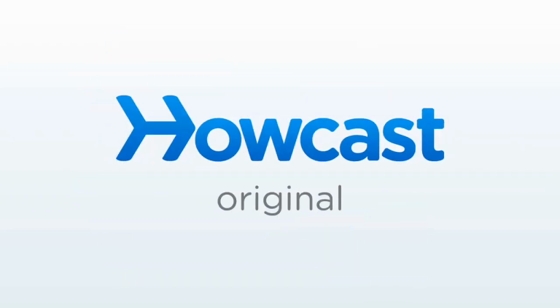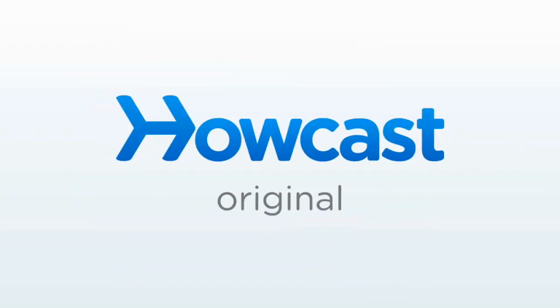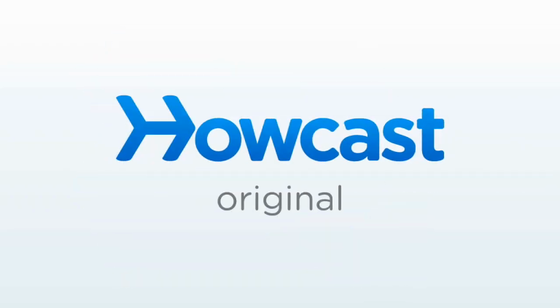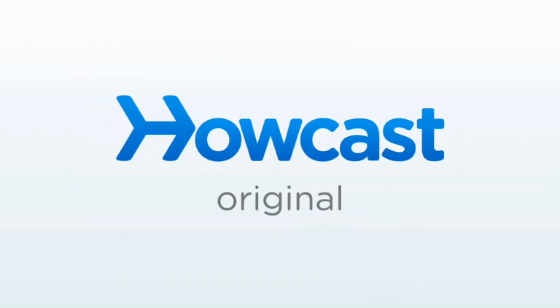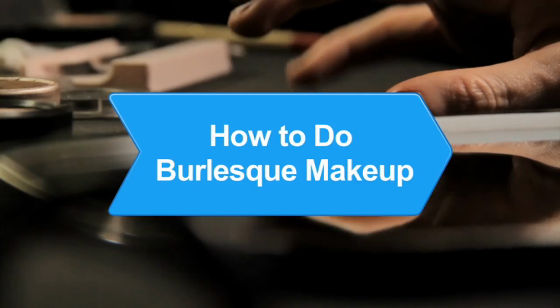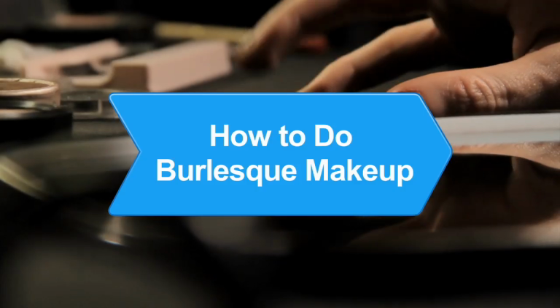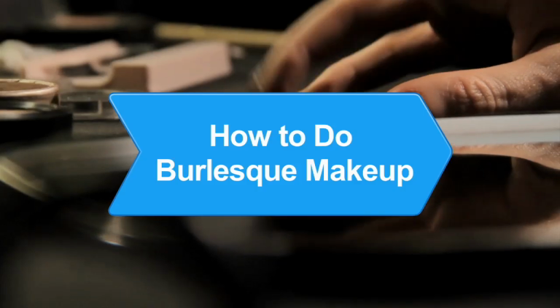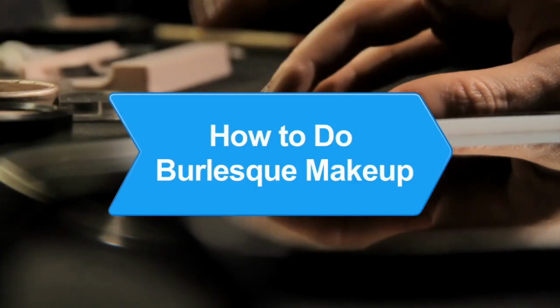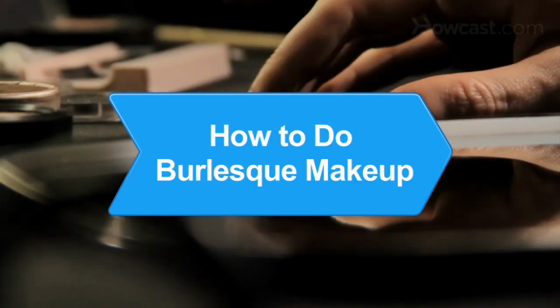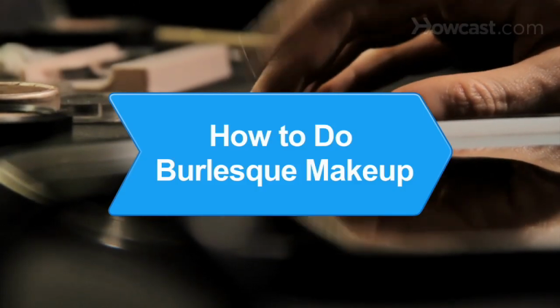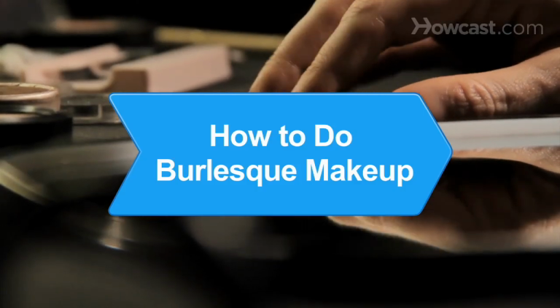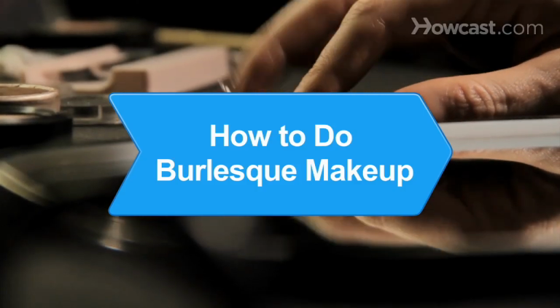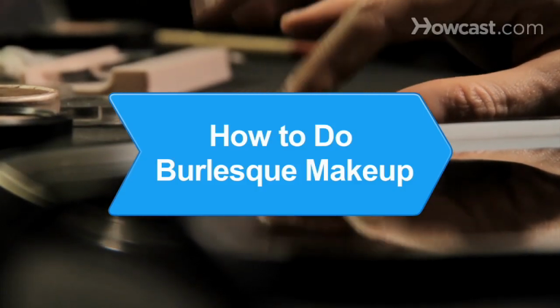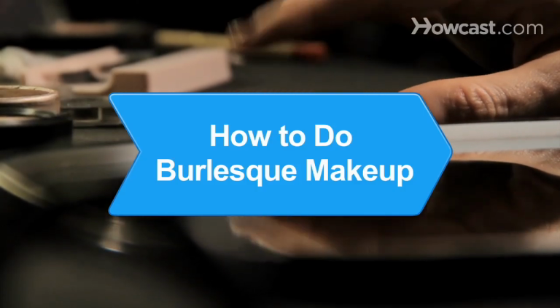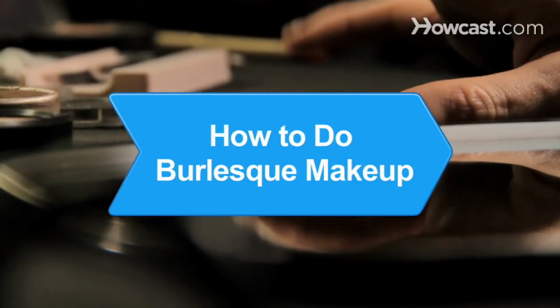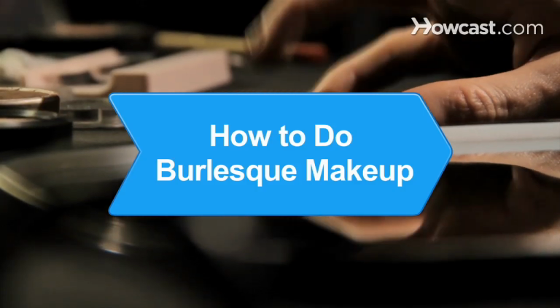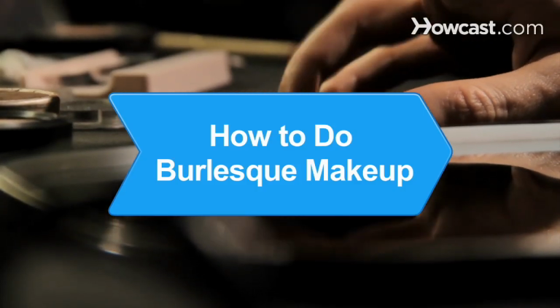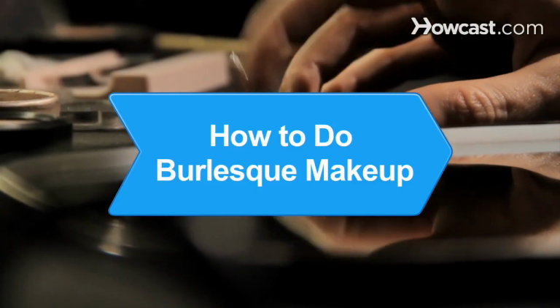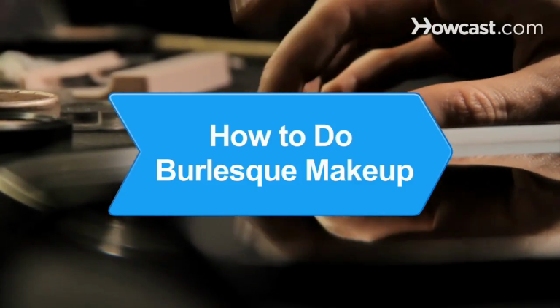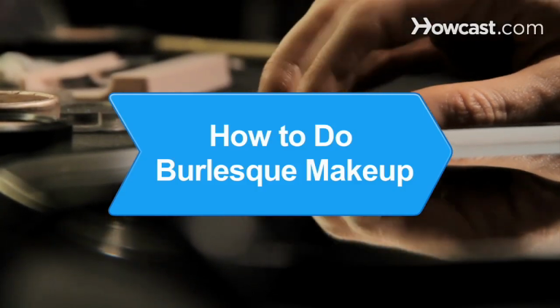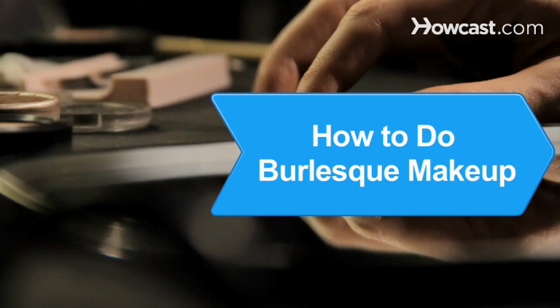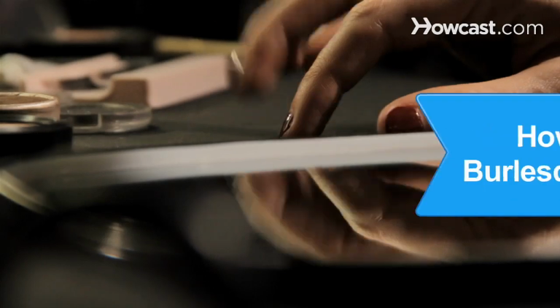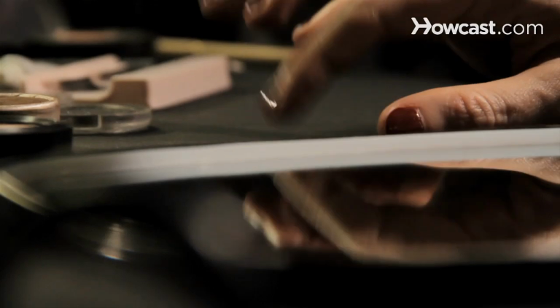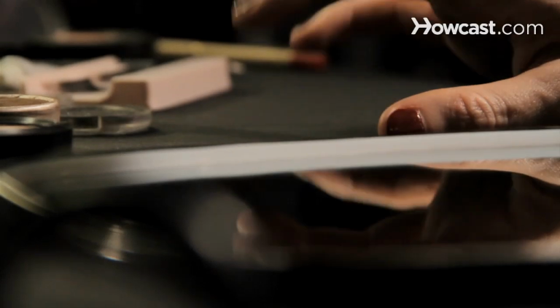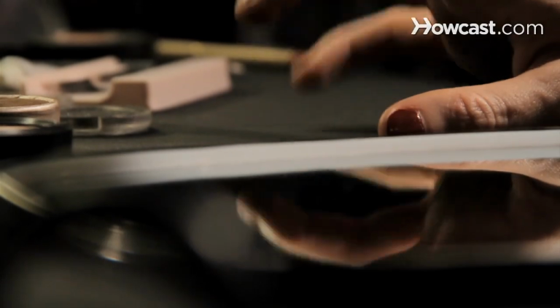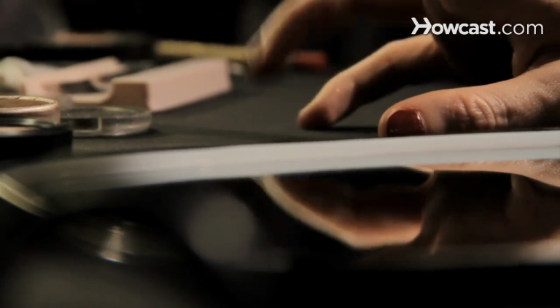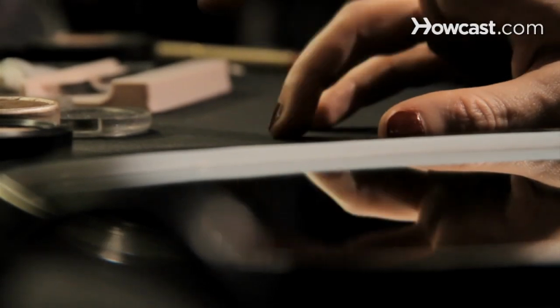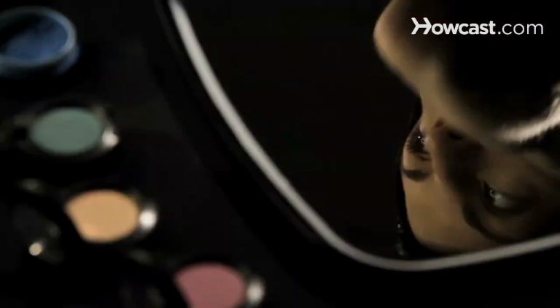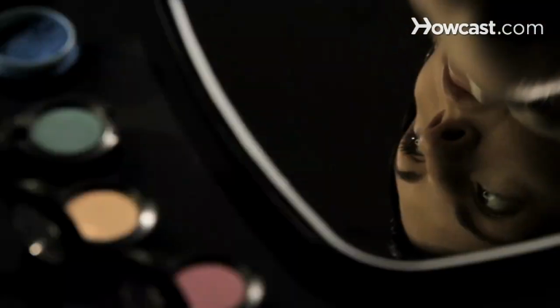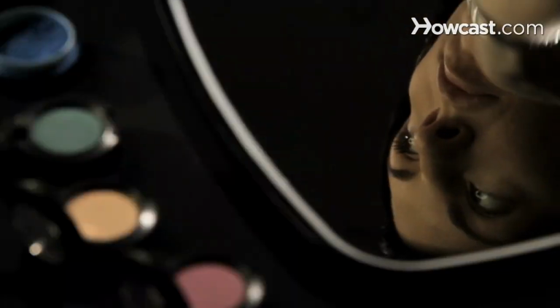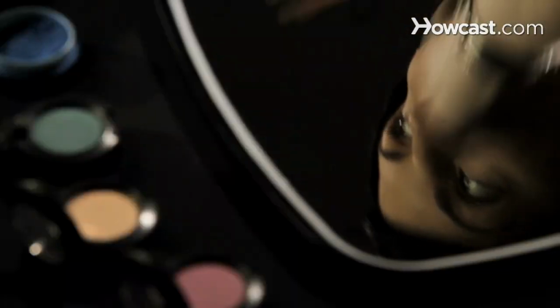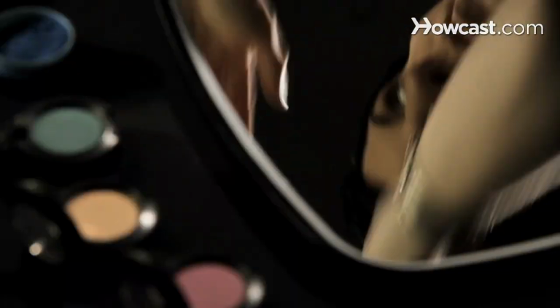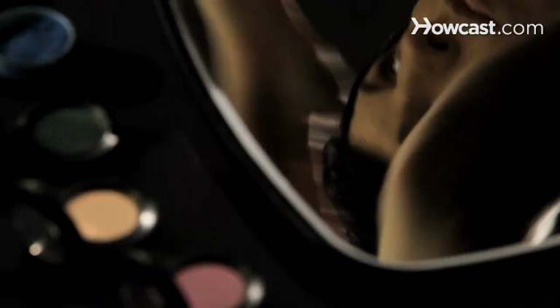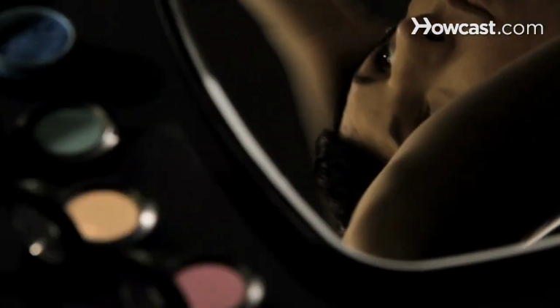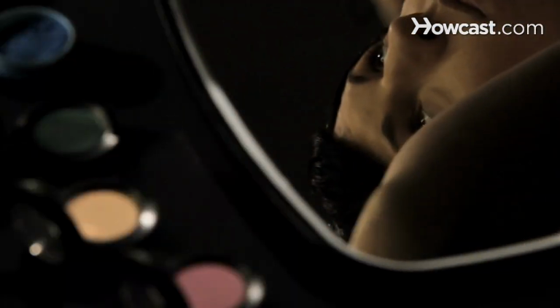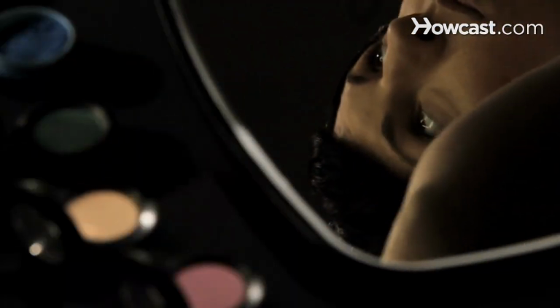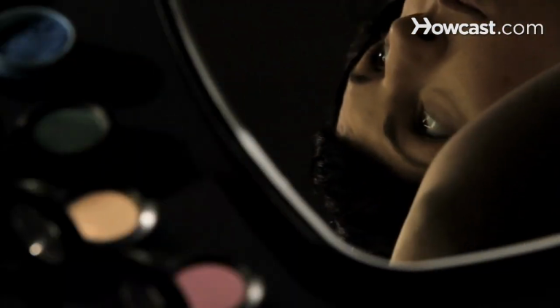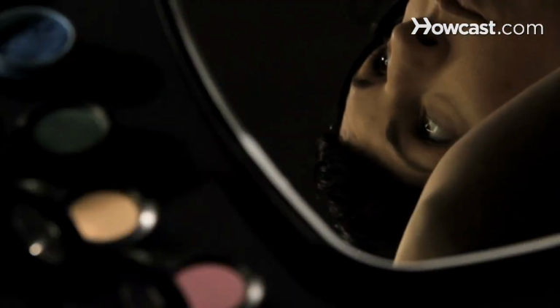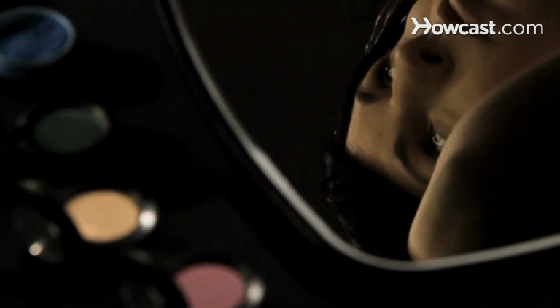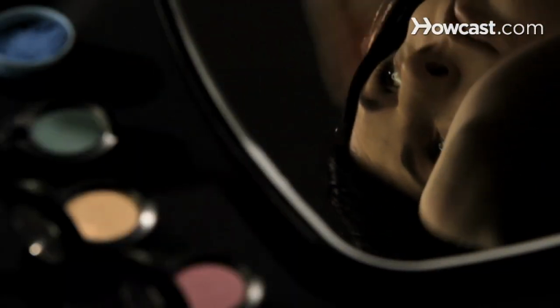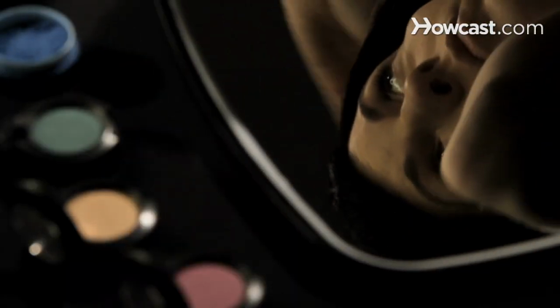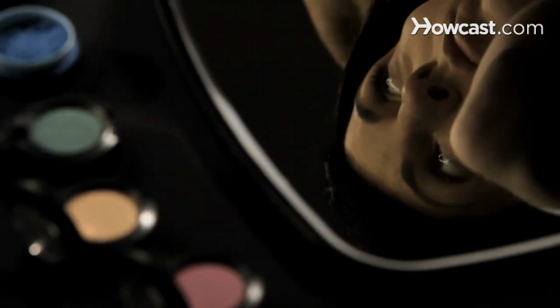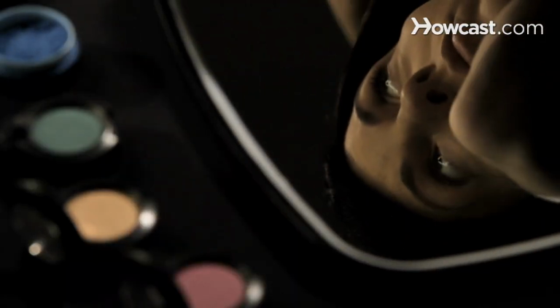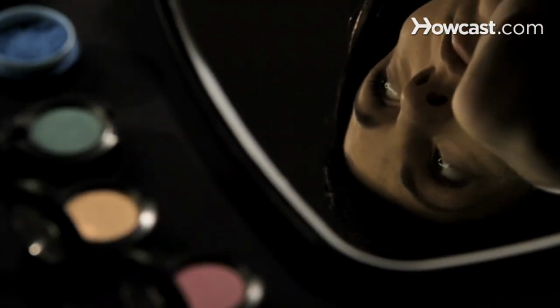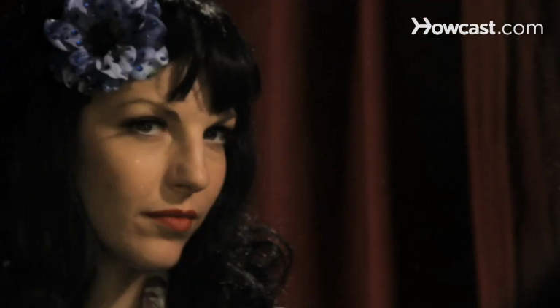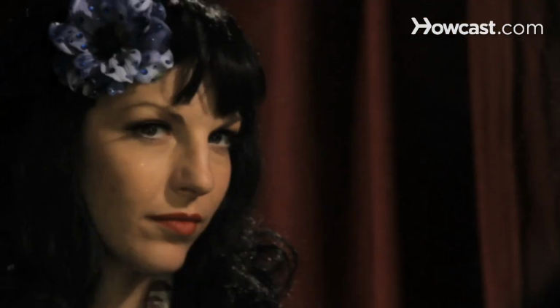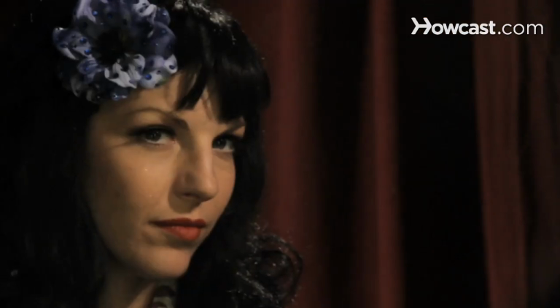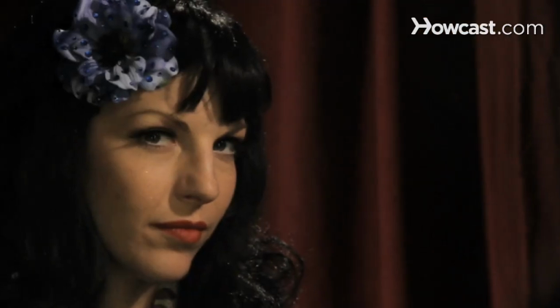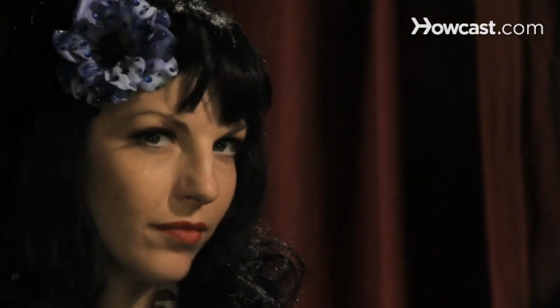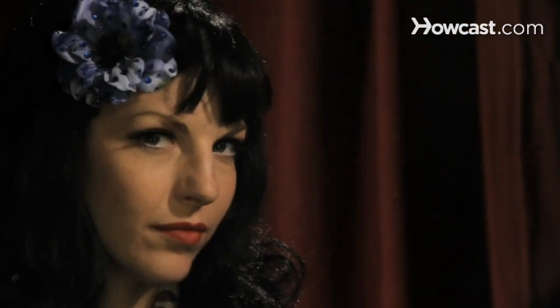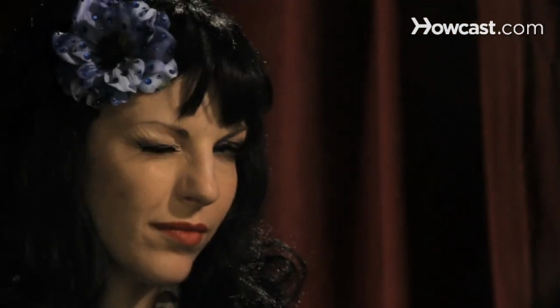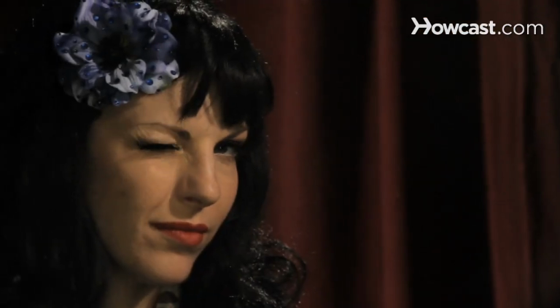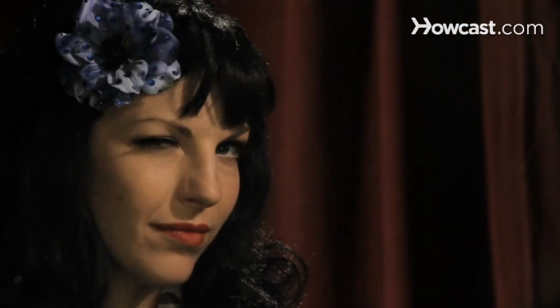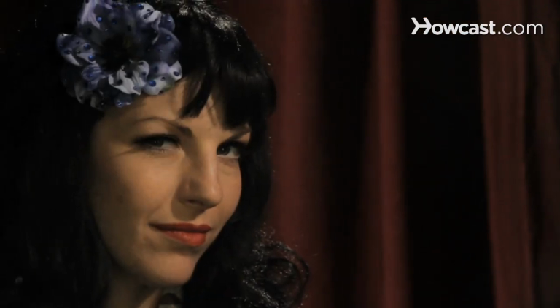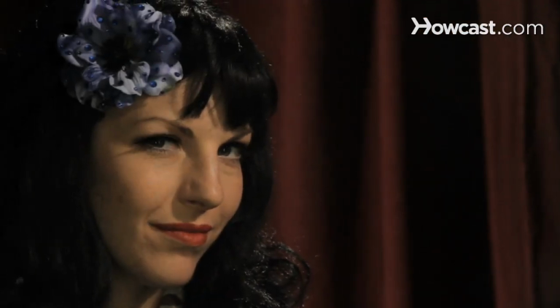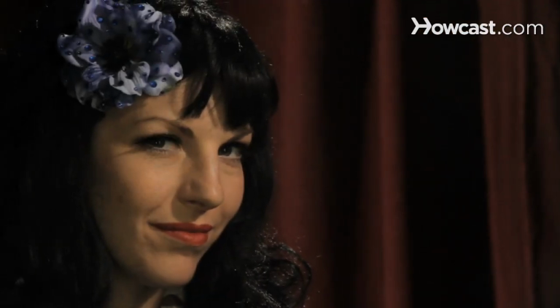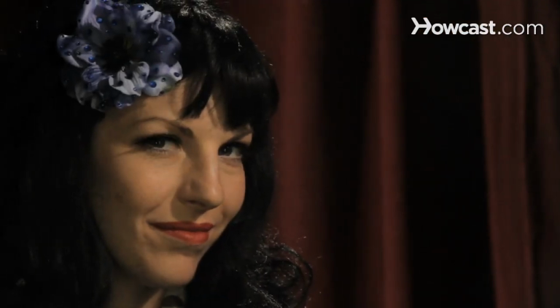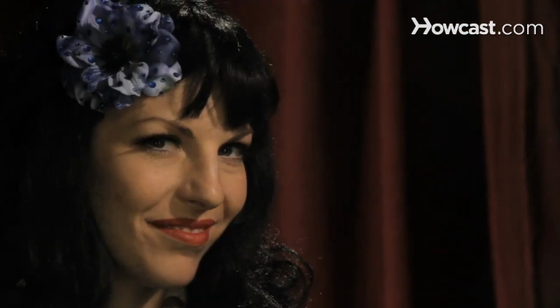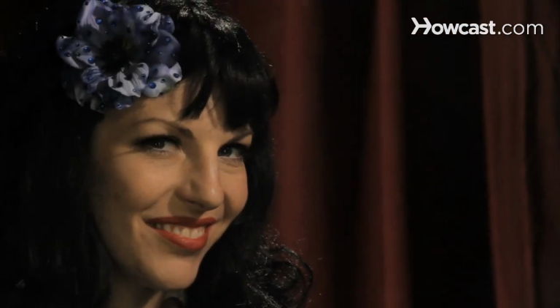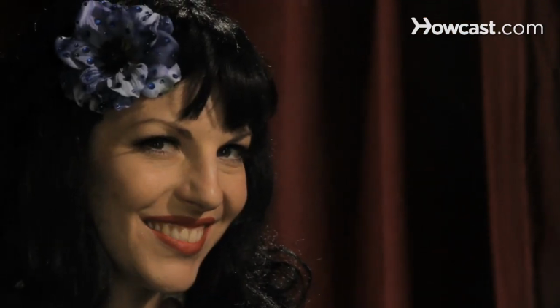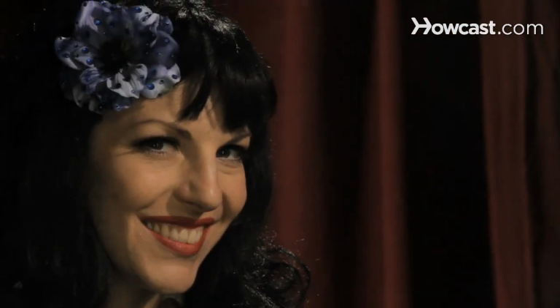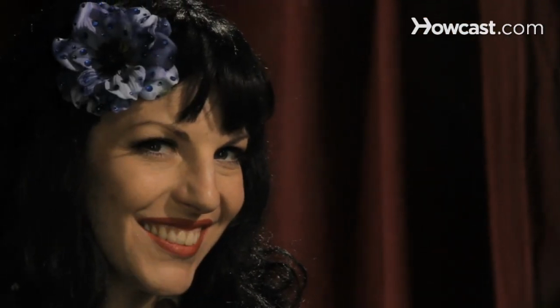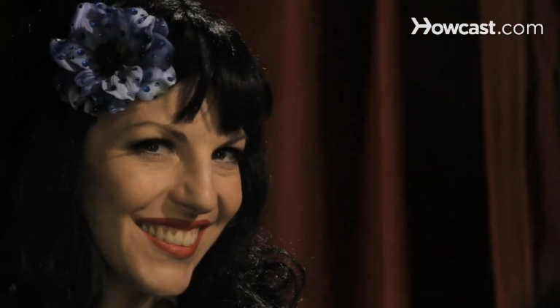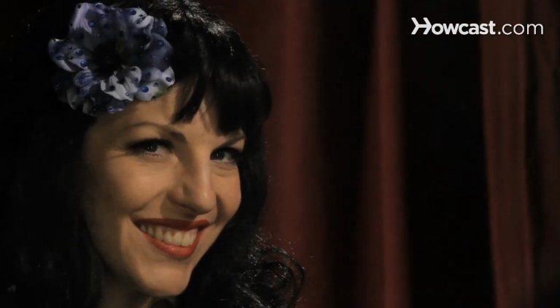How to Do Burlesque Makeup. Before you strut your stuff, you've got to paint your face. Get the look with these makeup tips and tricks.